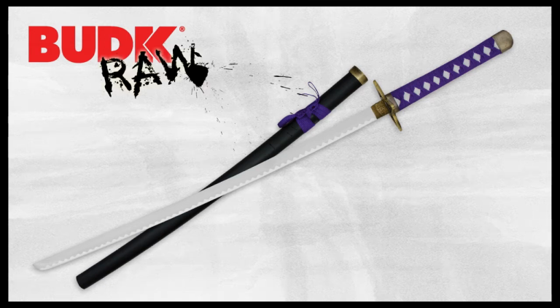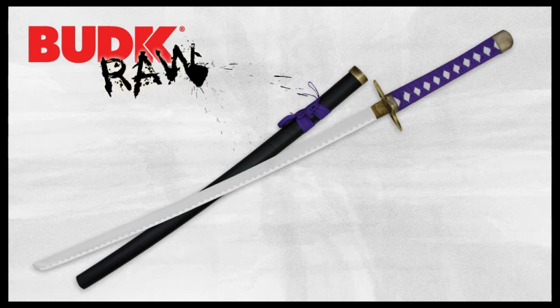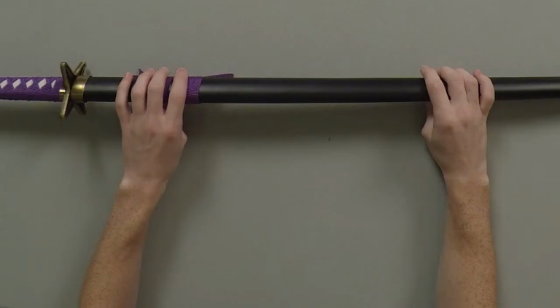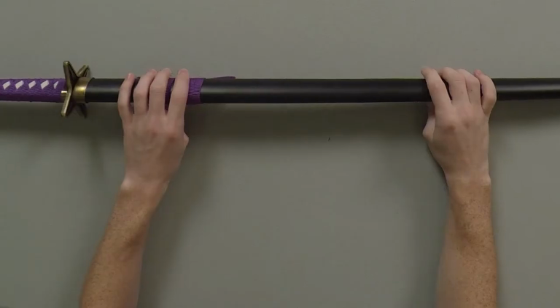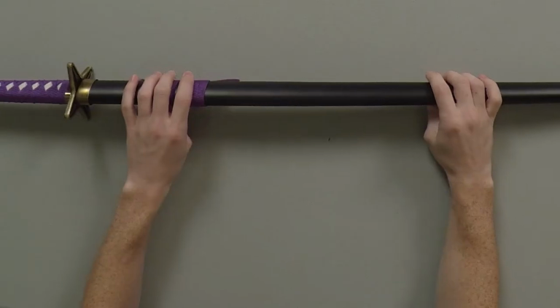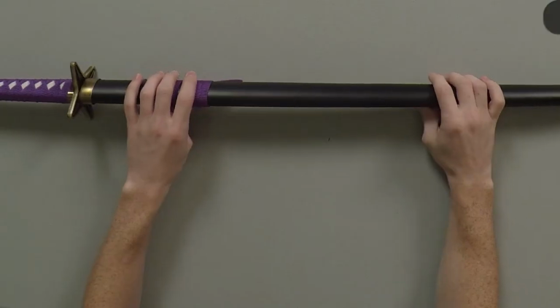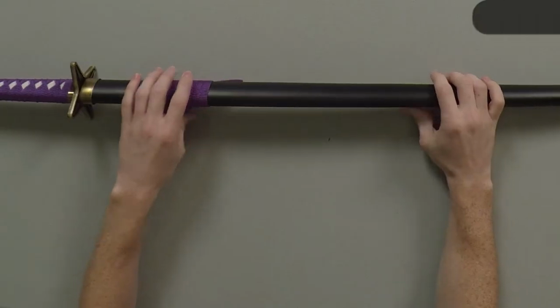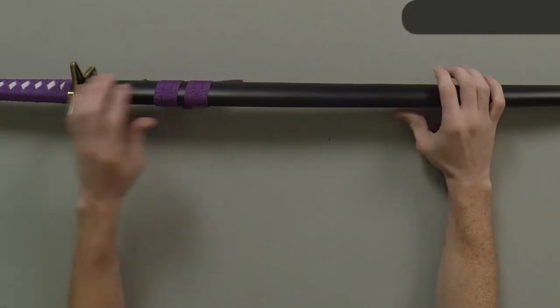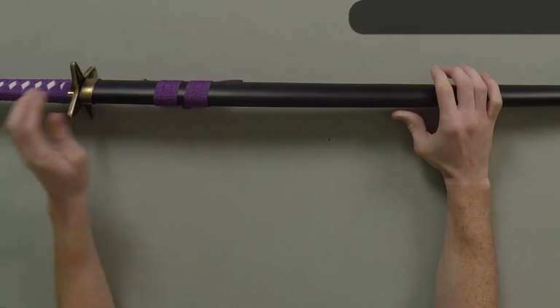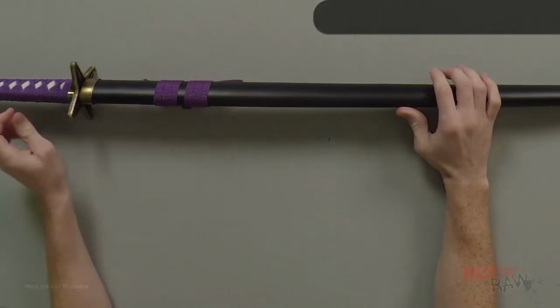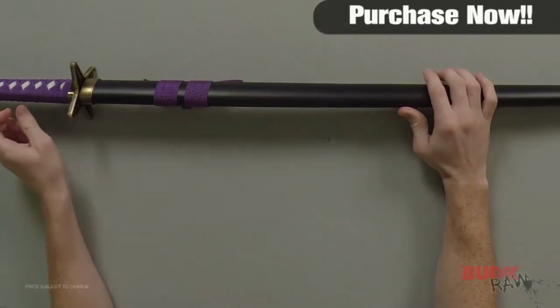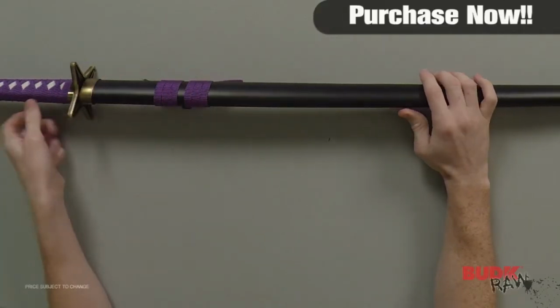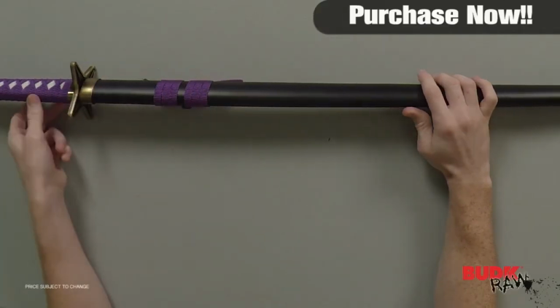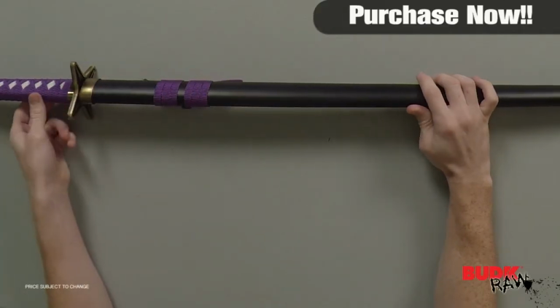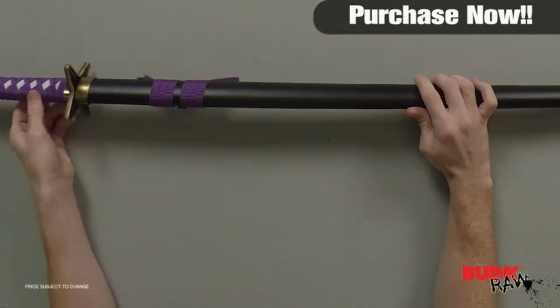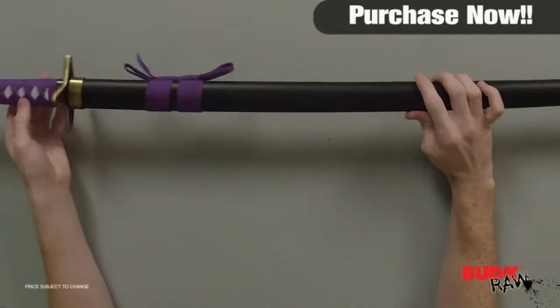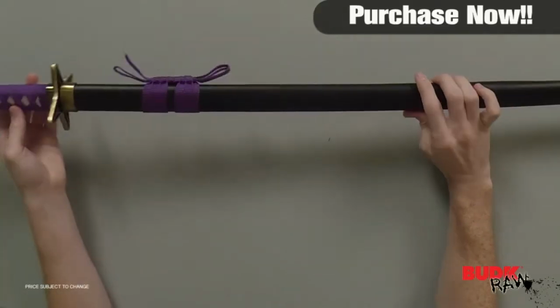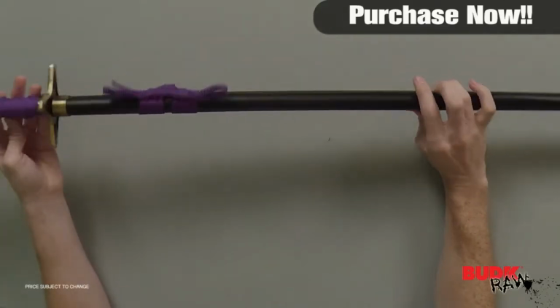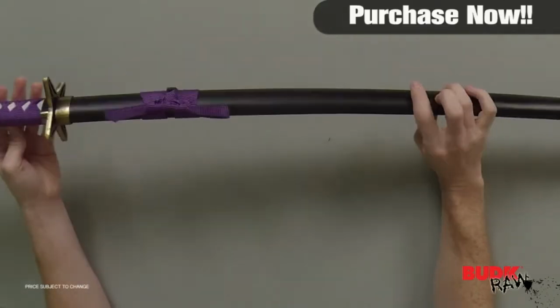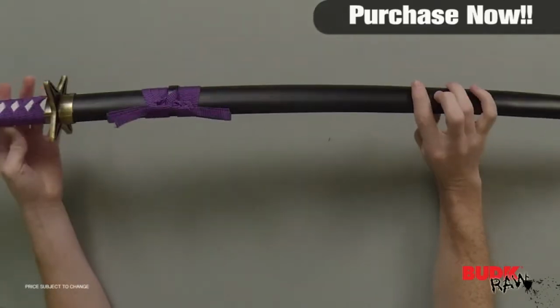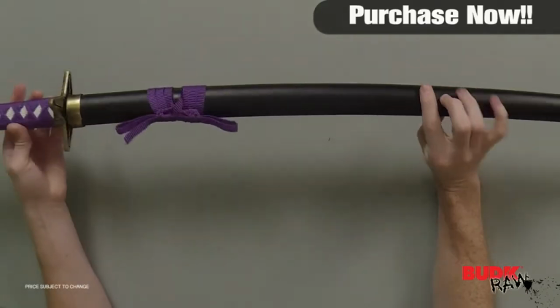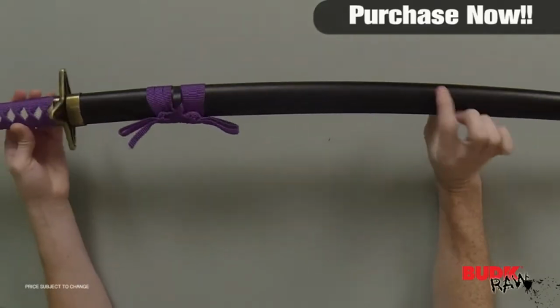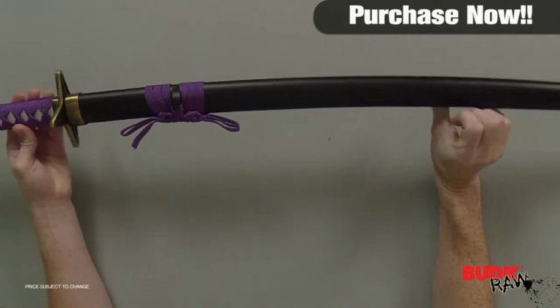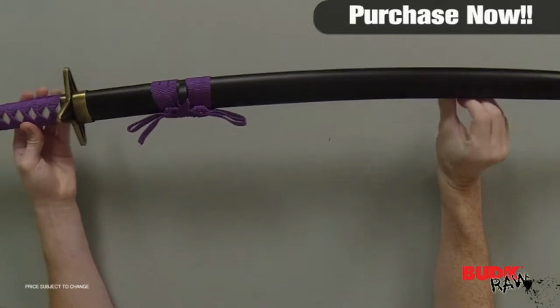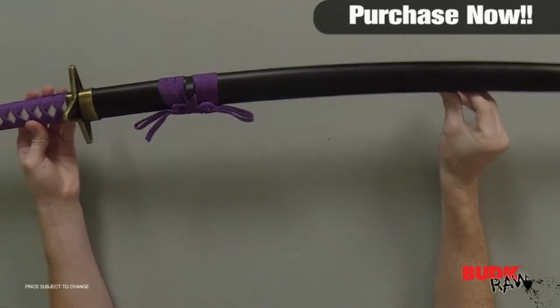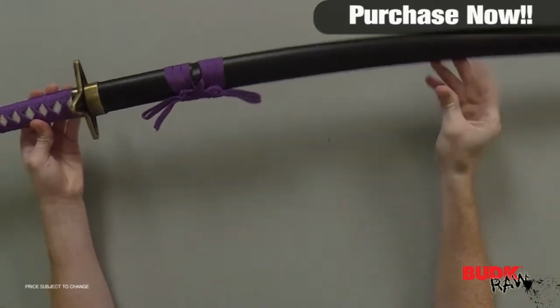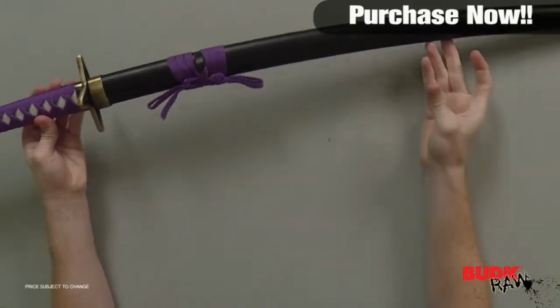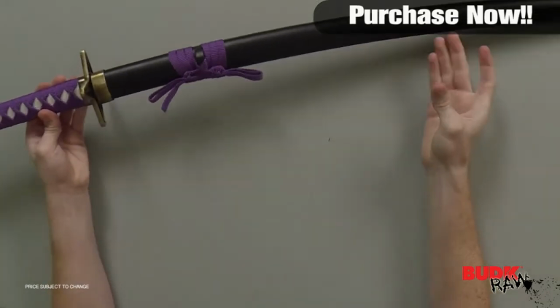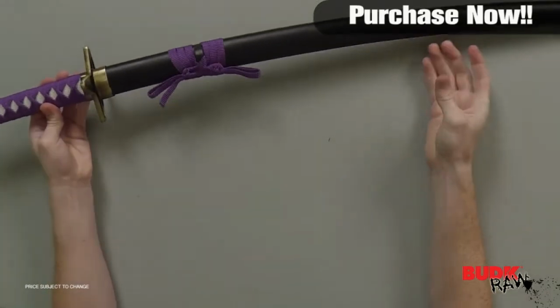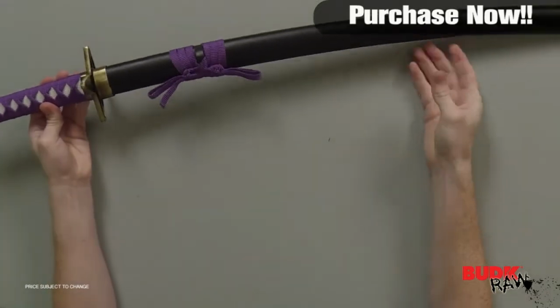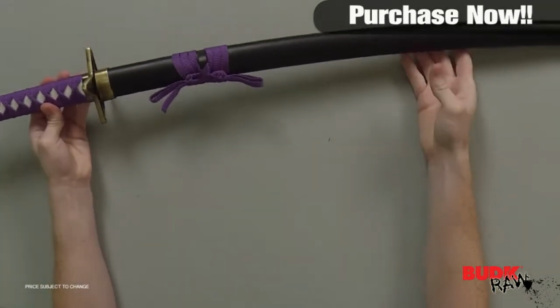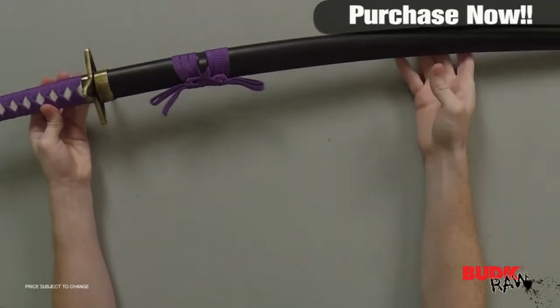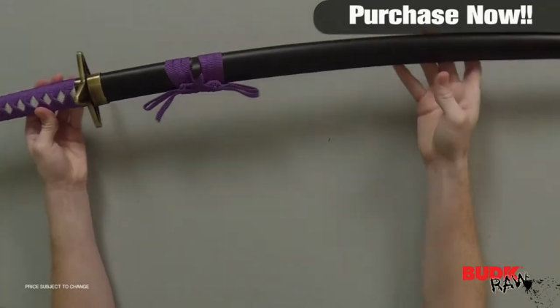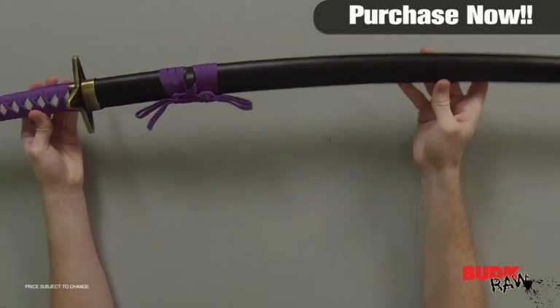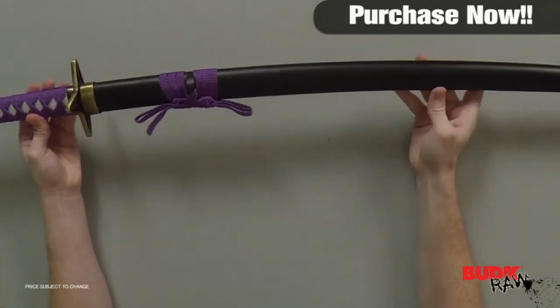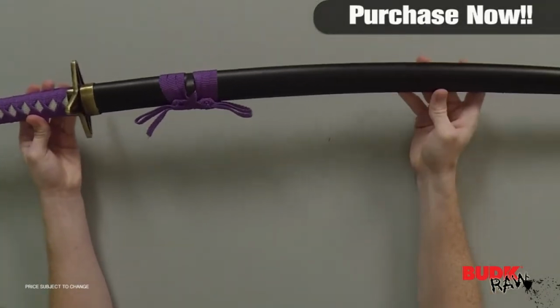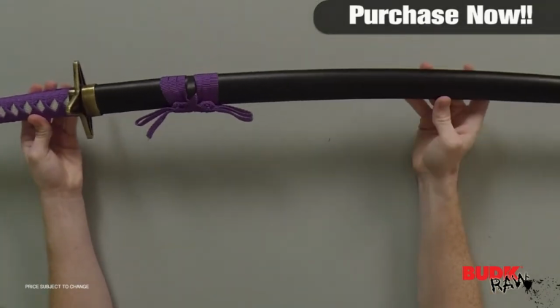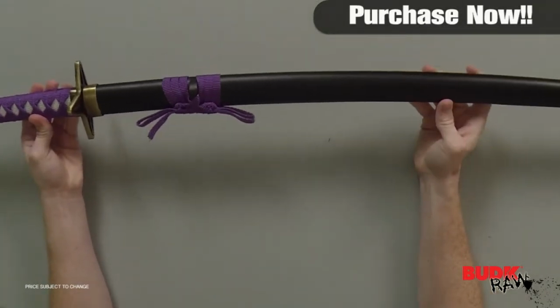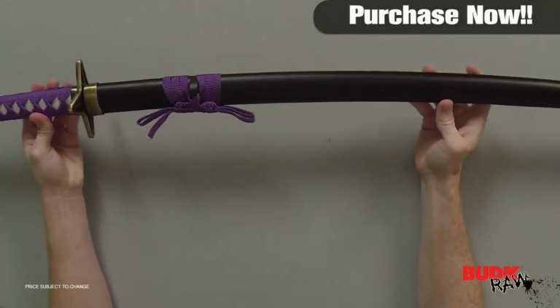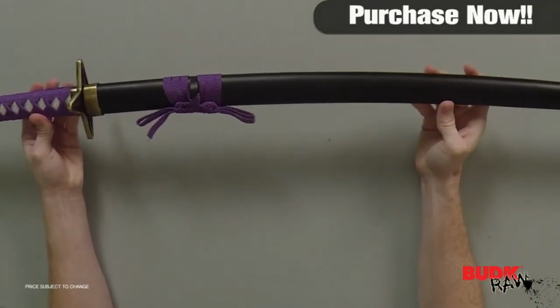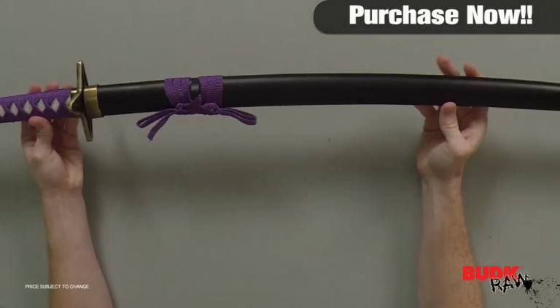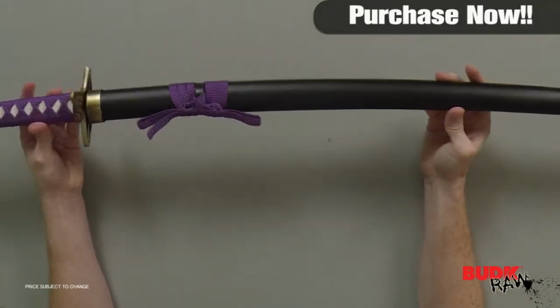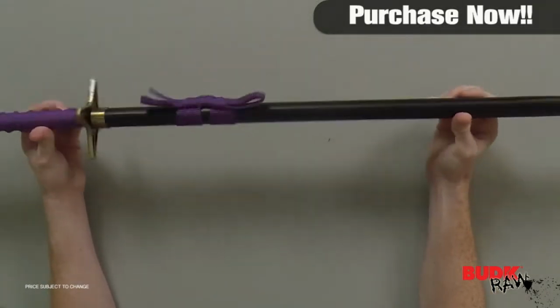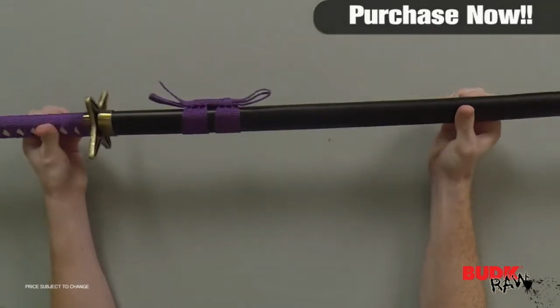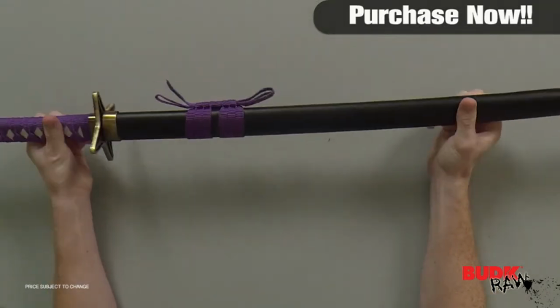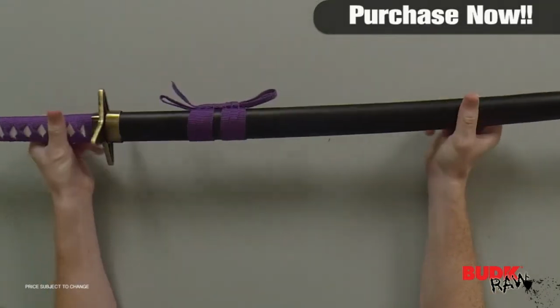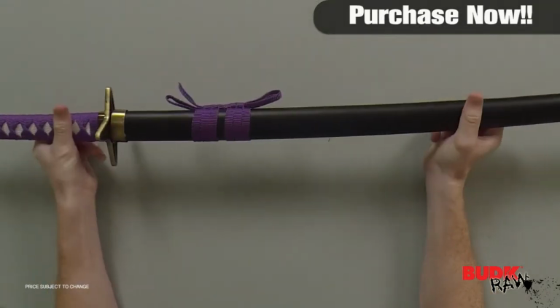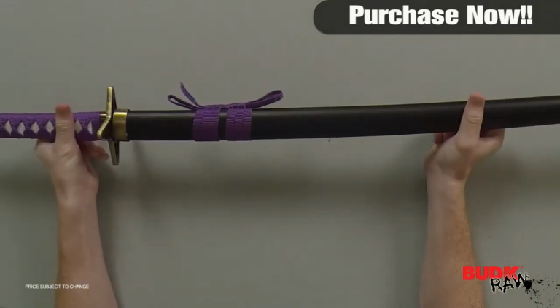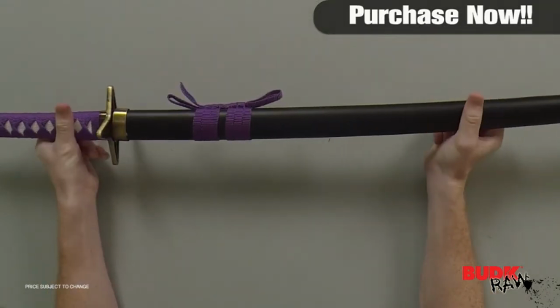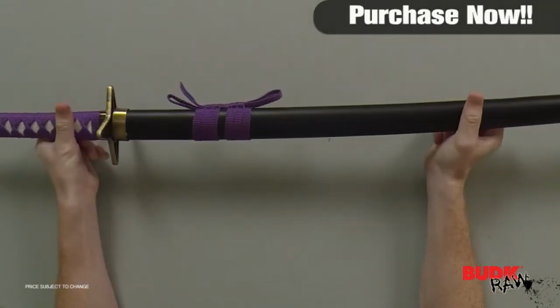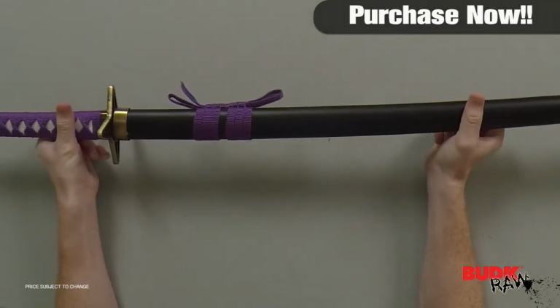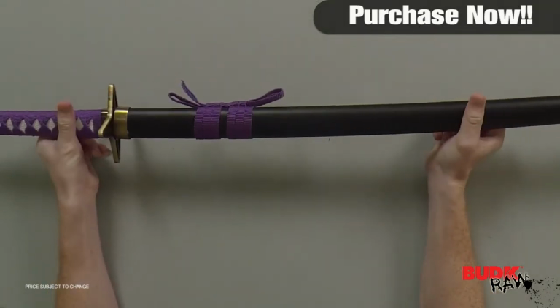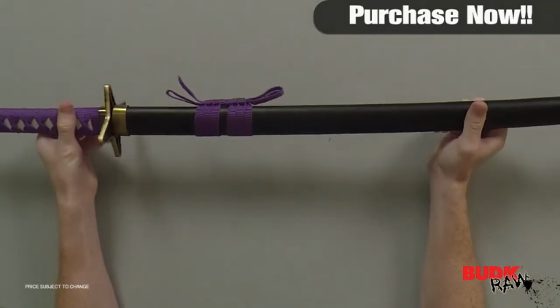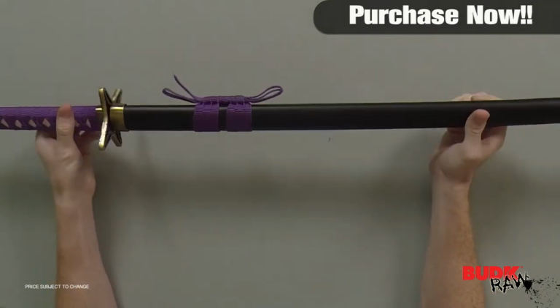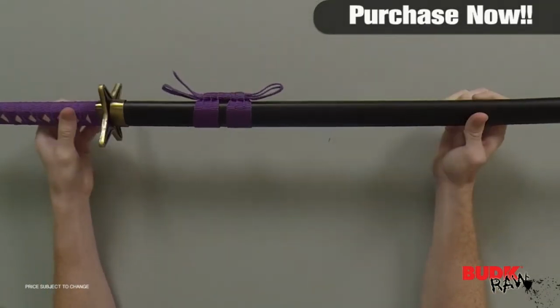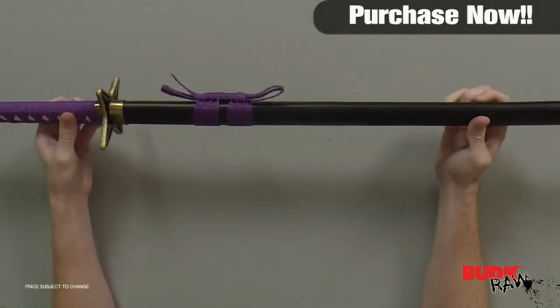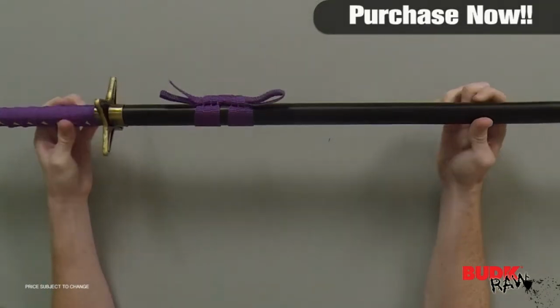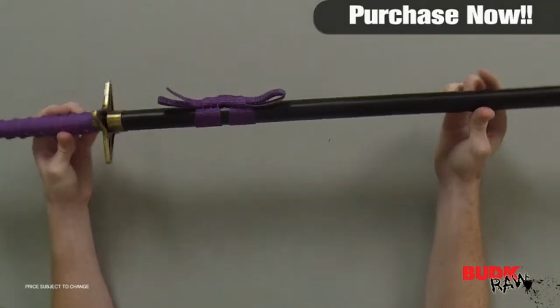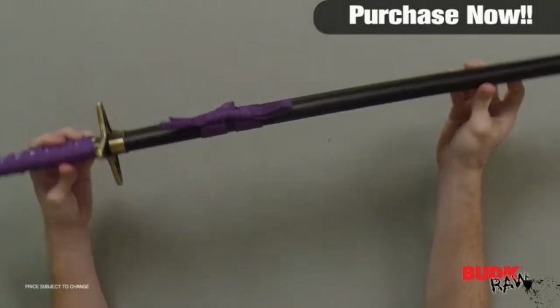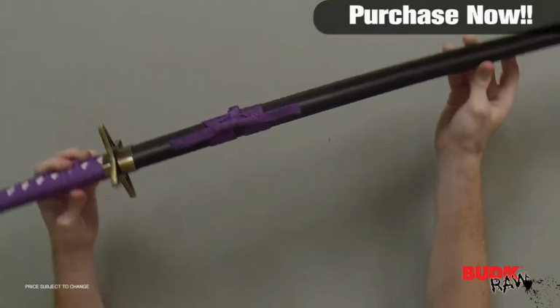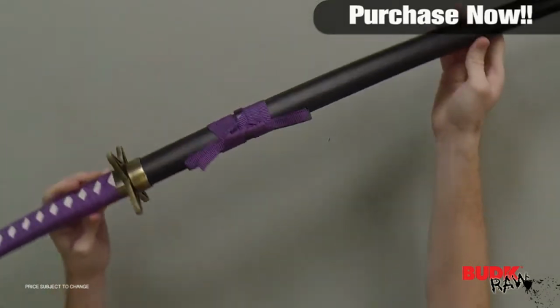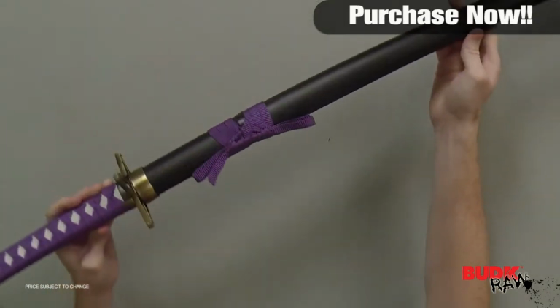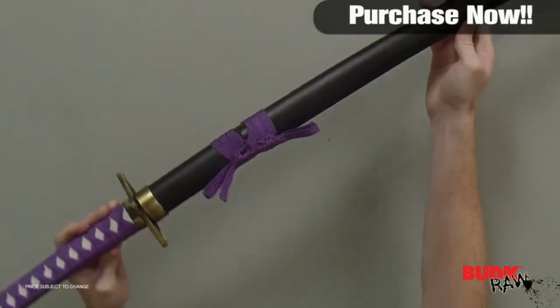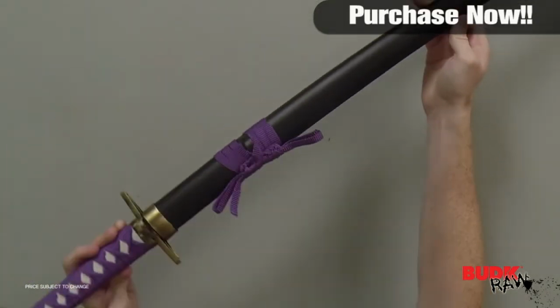Hi, I'm Doug Martin and thanks for watching. Here we have the Purple Star Katana Sword, retailing for $48 but on sale for $29.99.